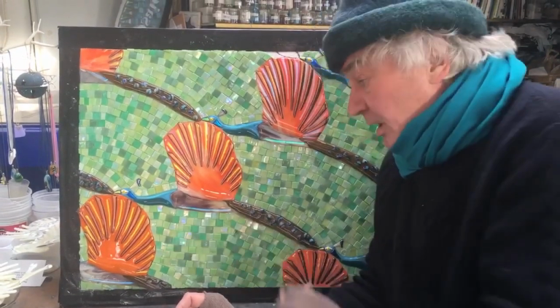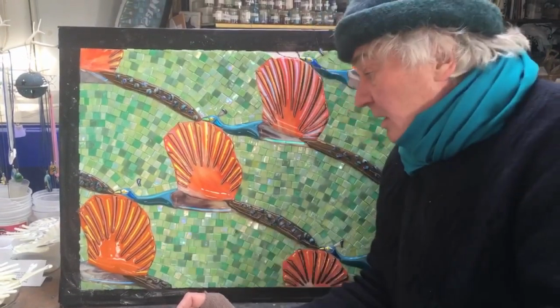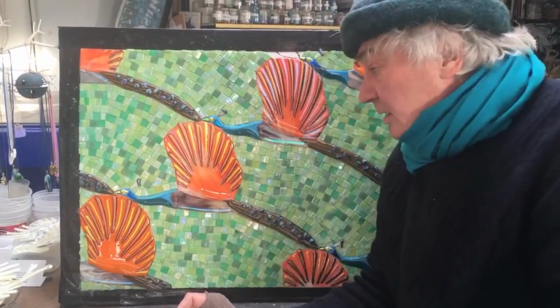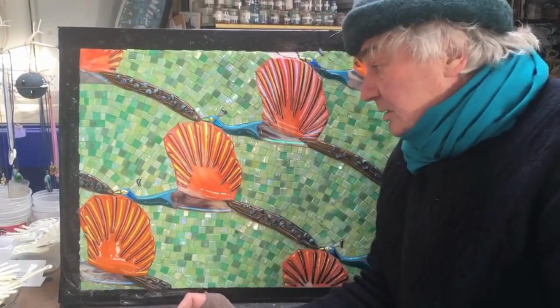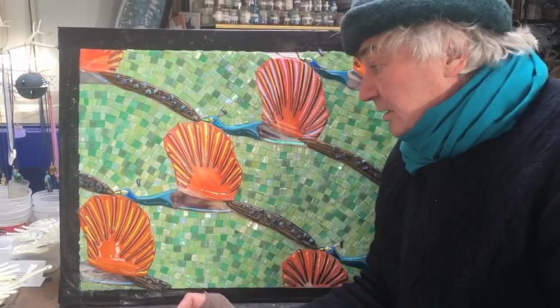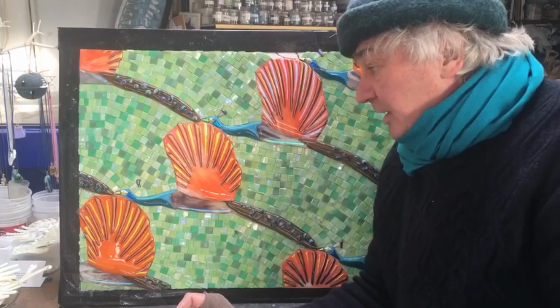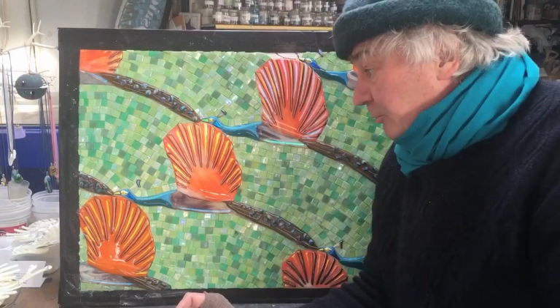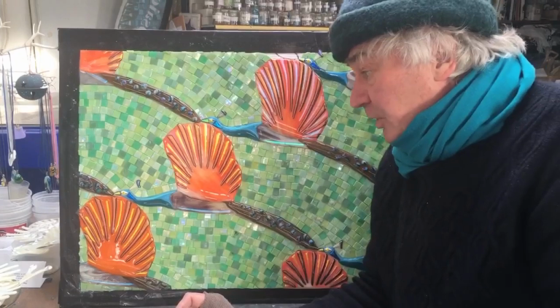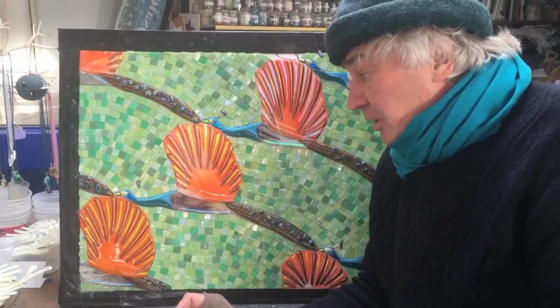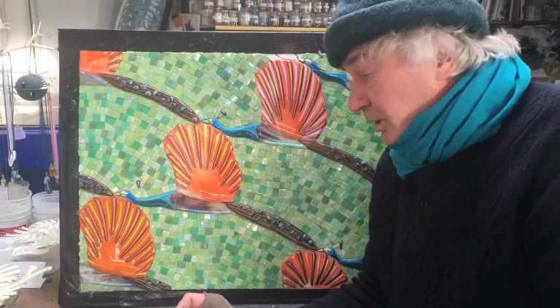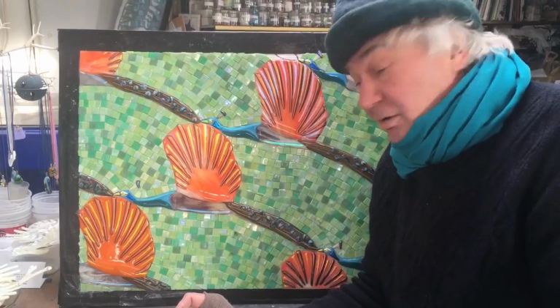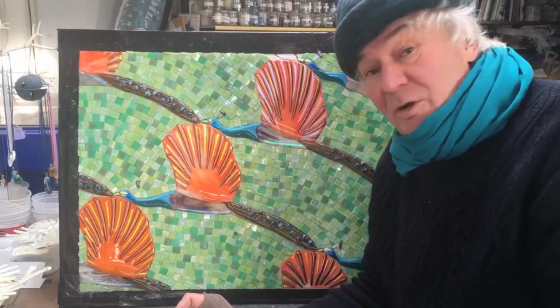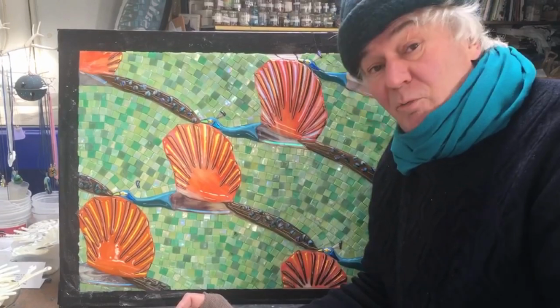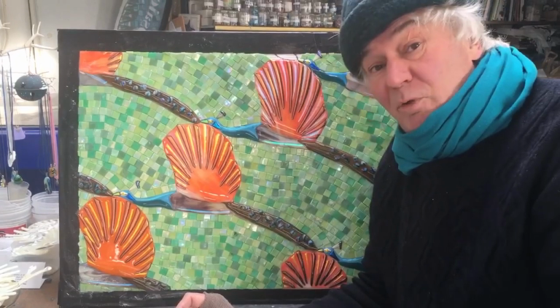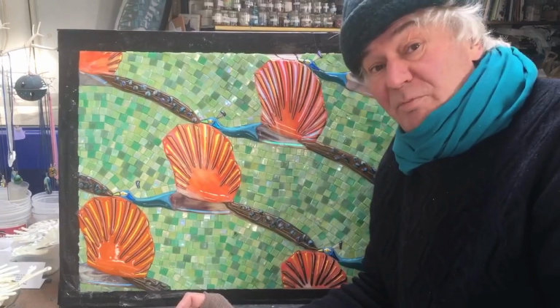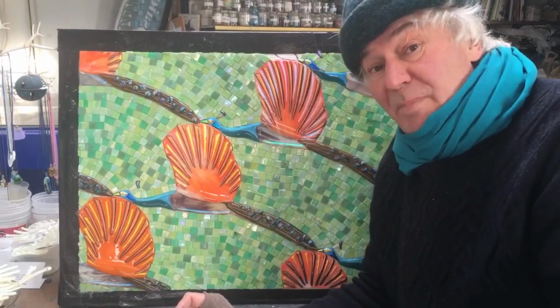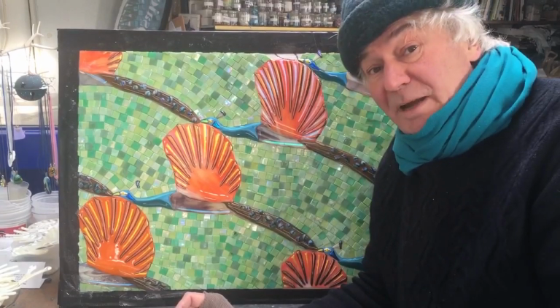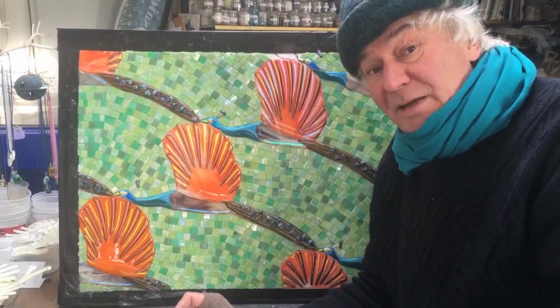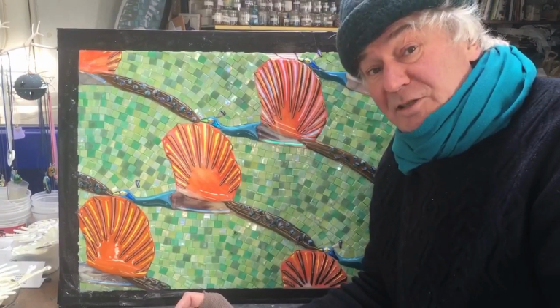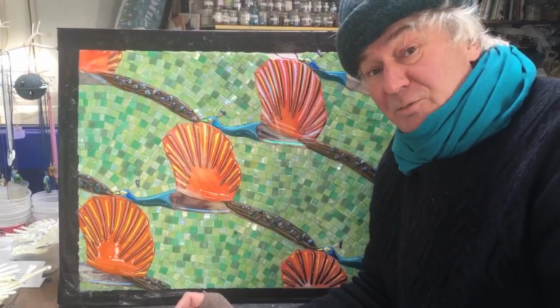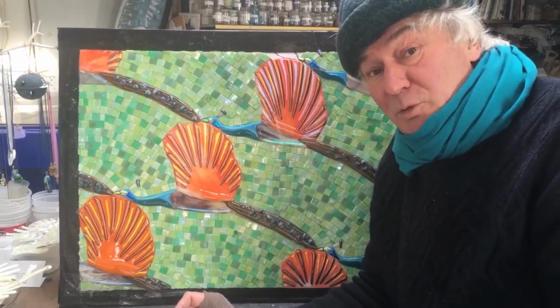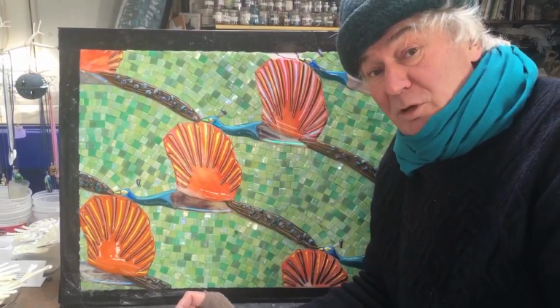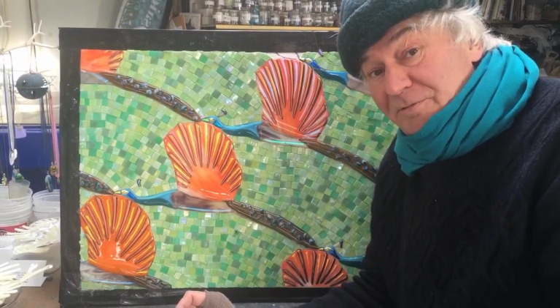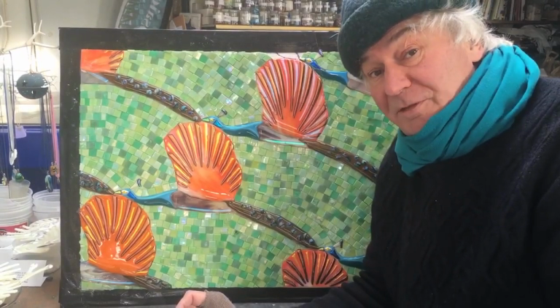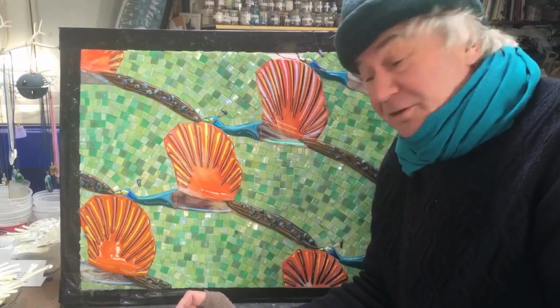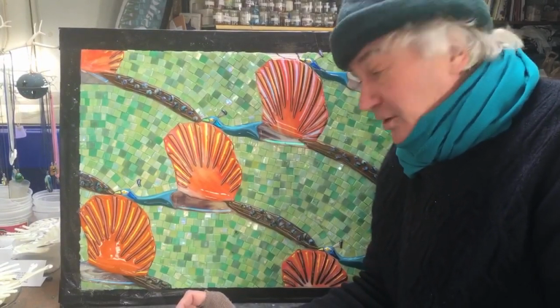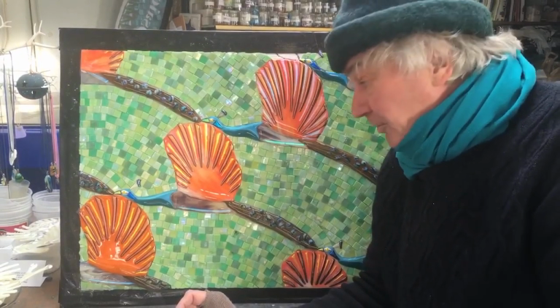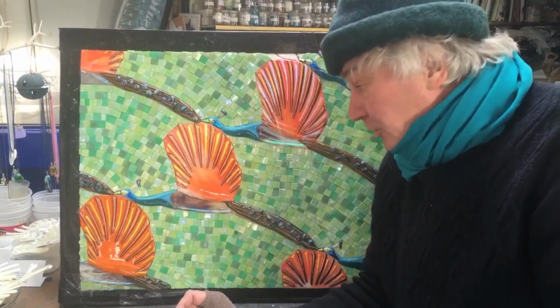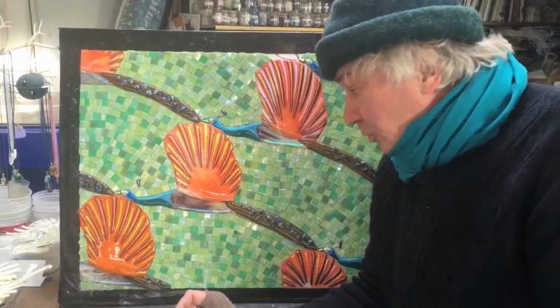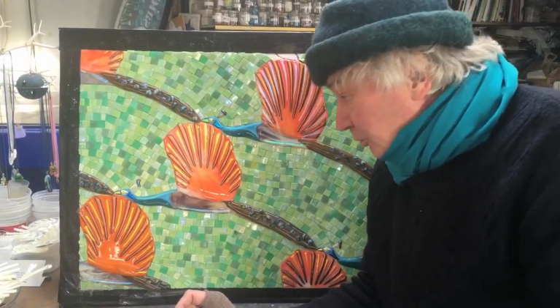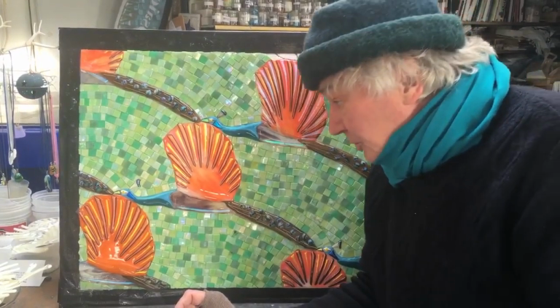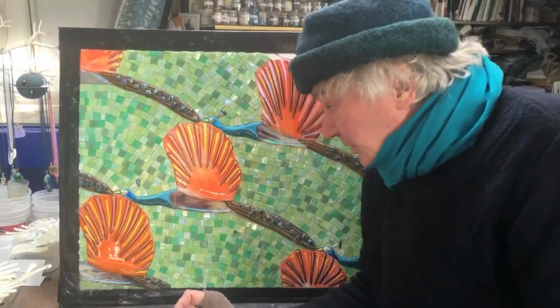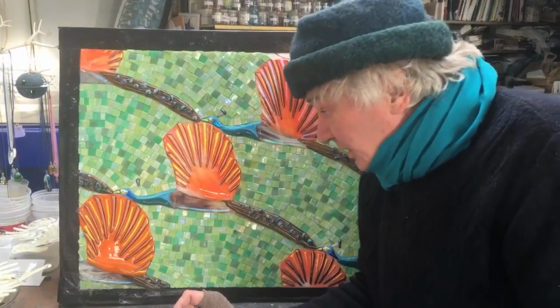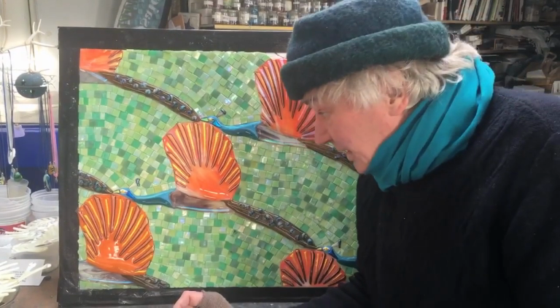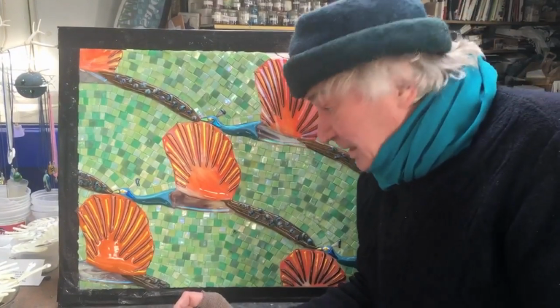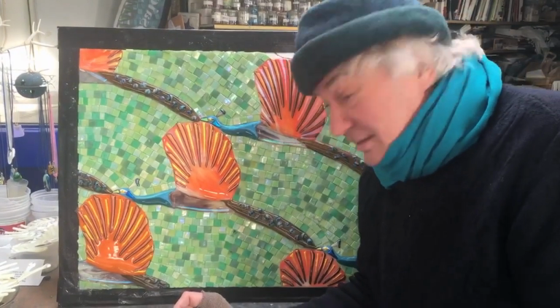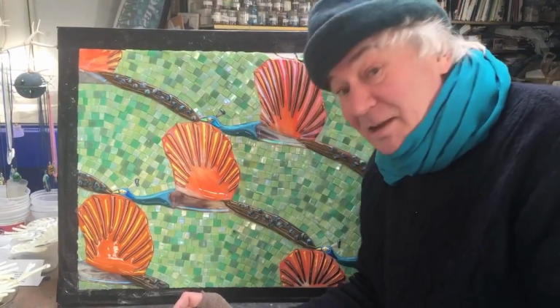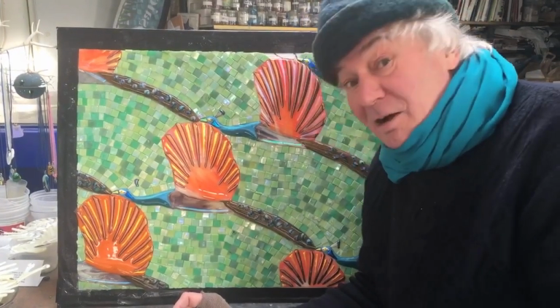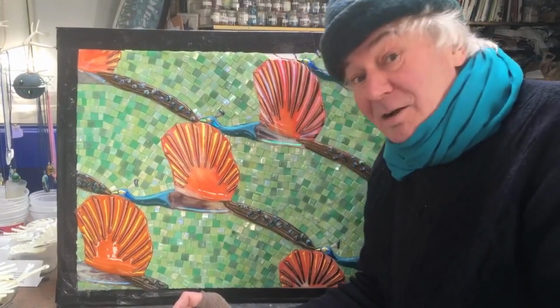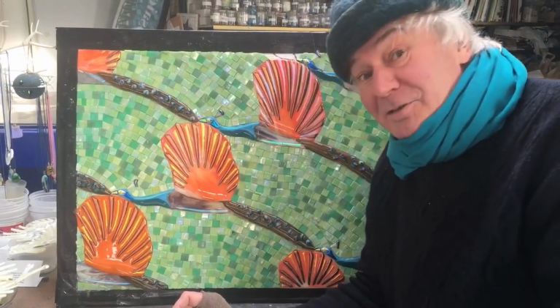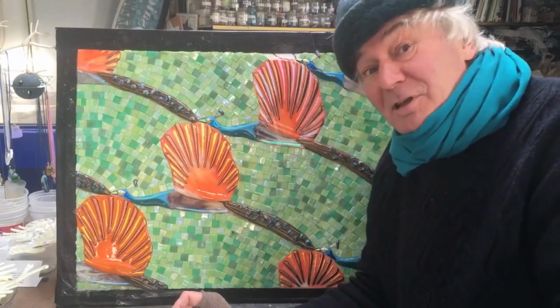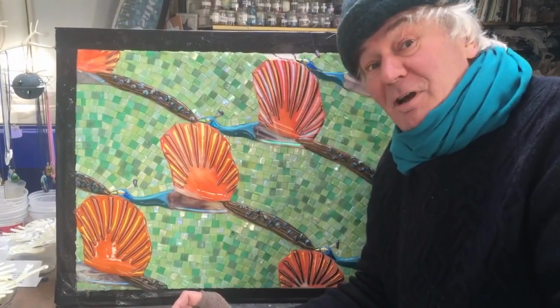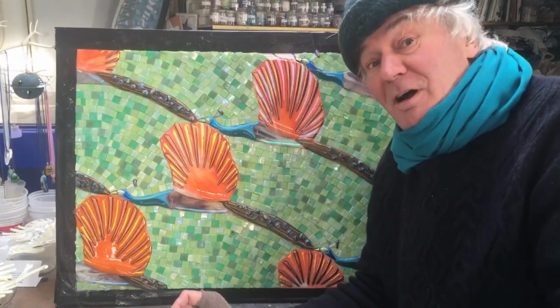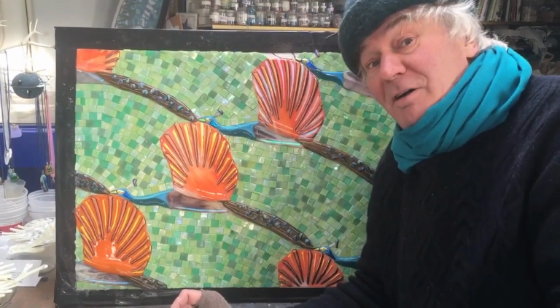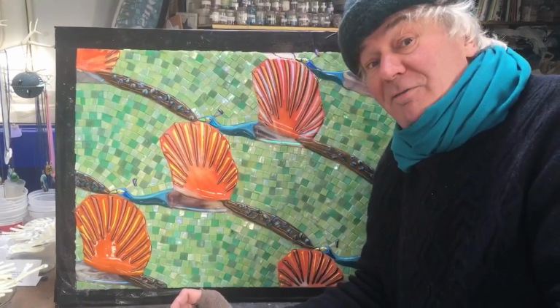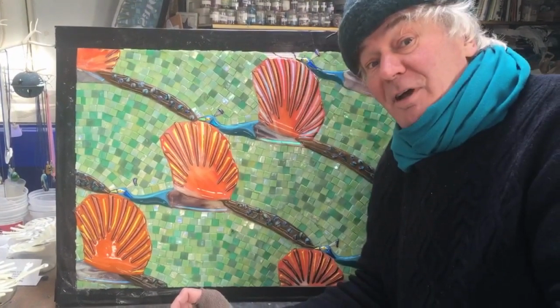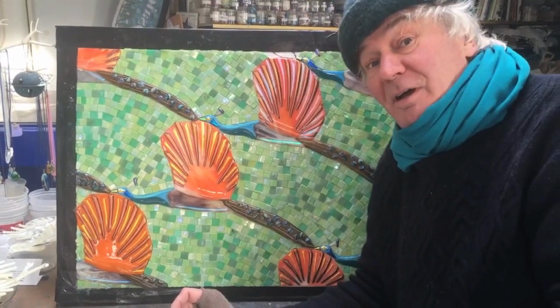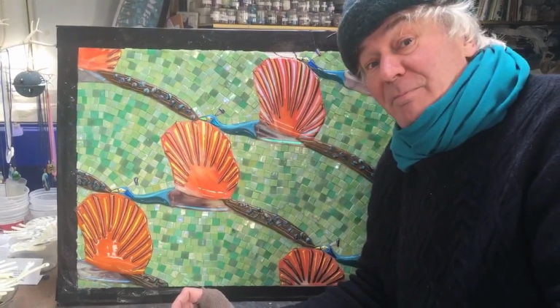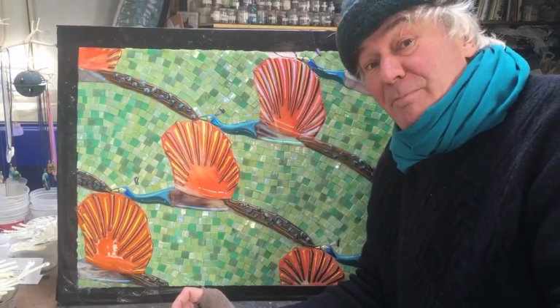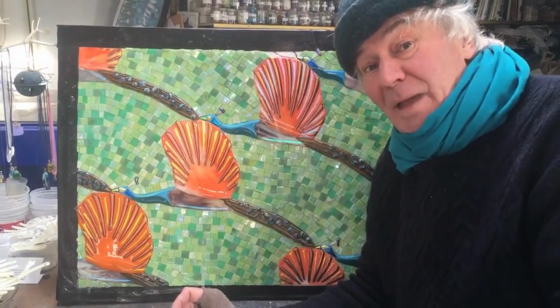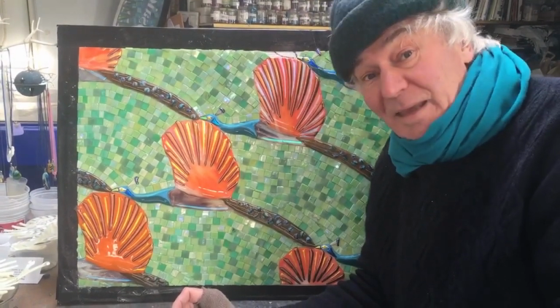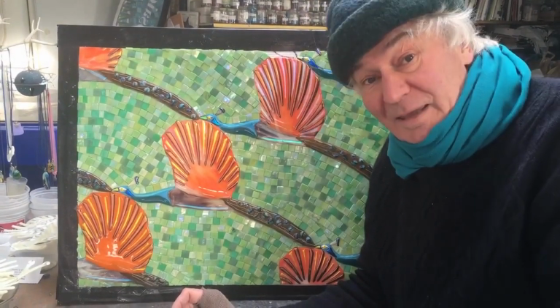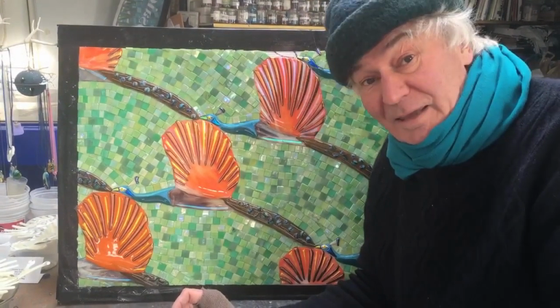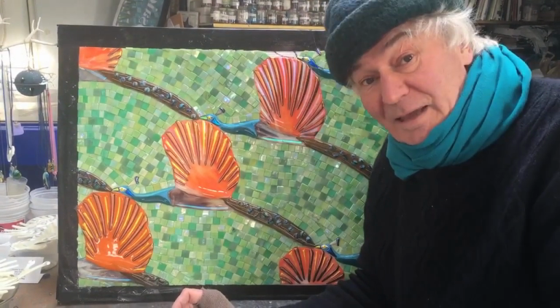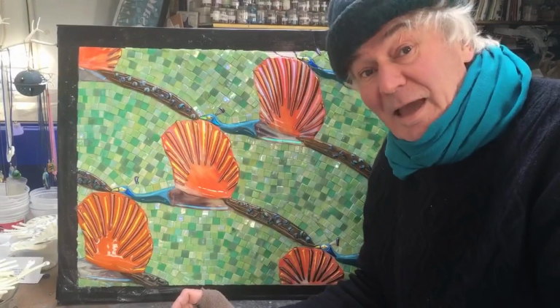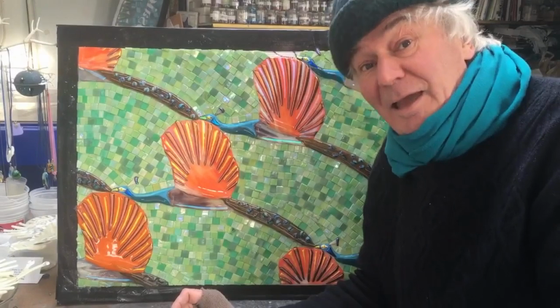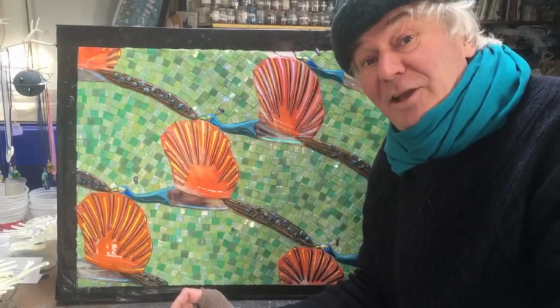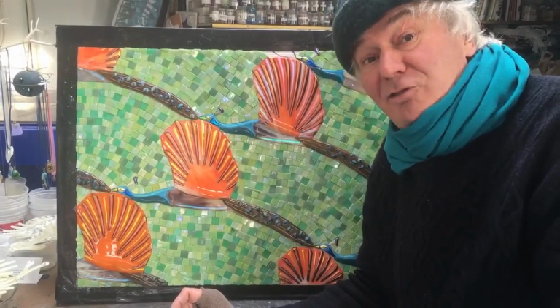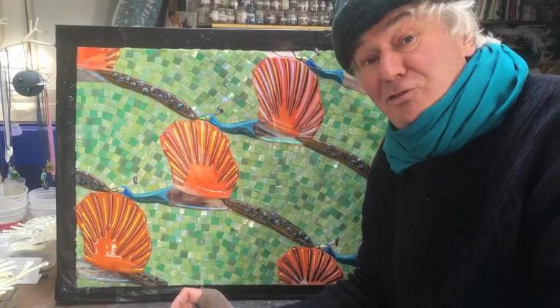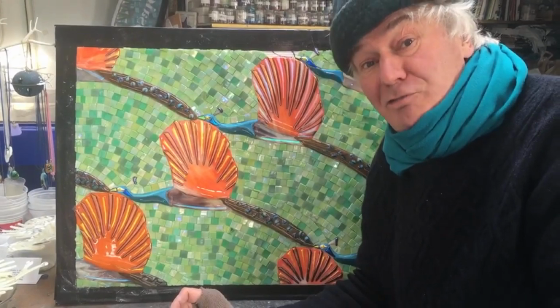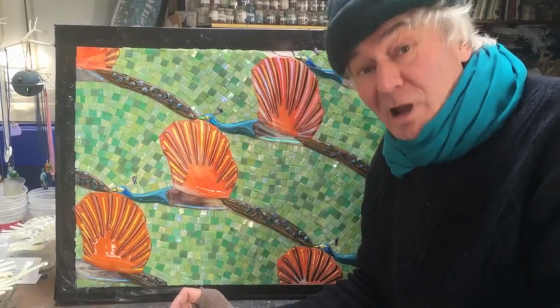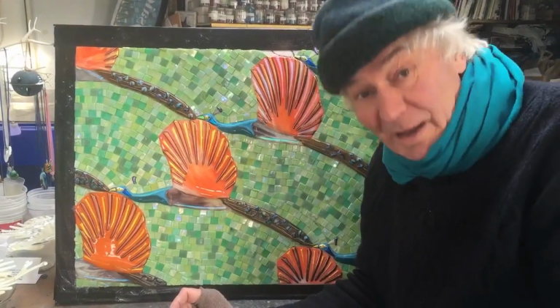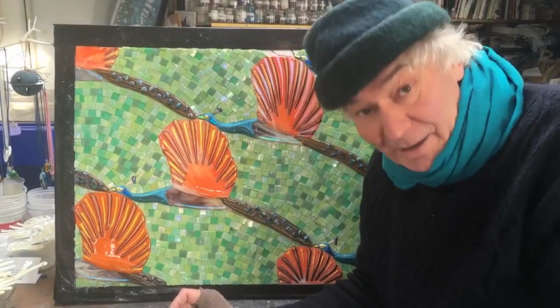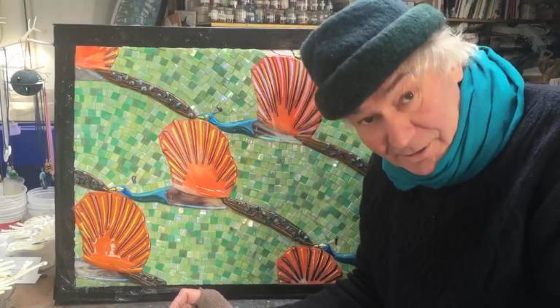So there we are, we've managed to pull off the difficult task of making a triad.